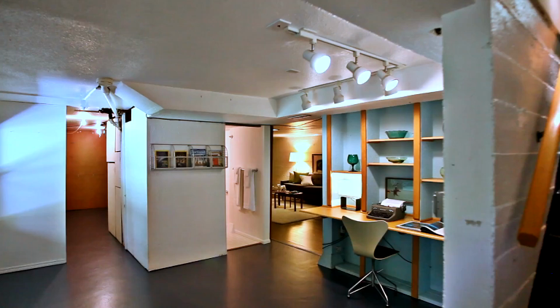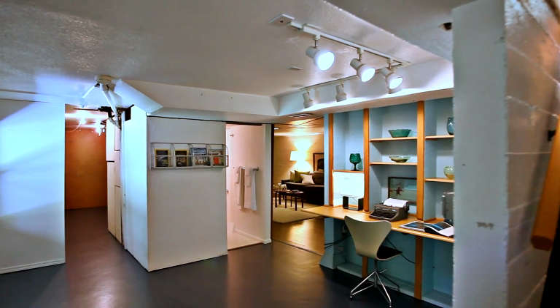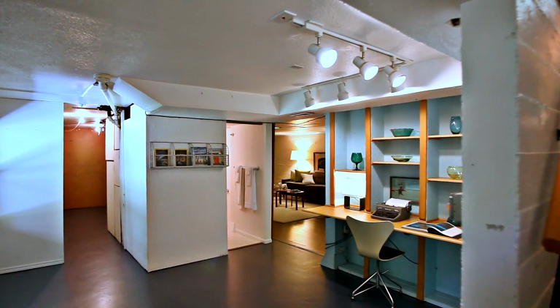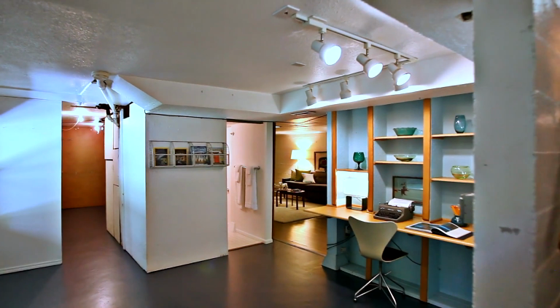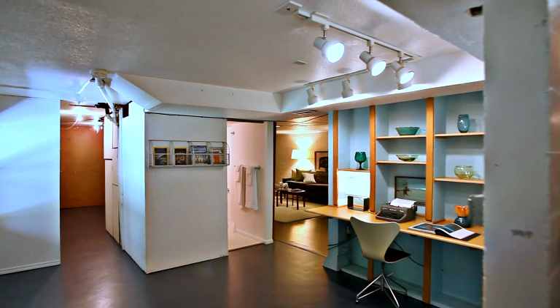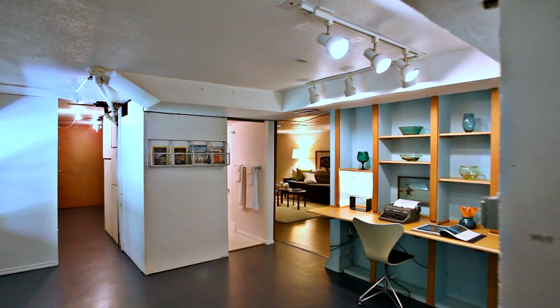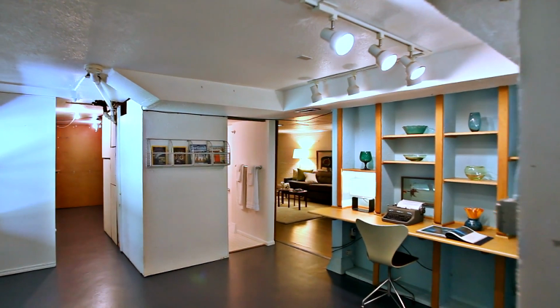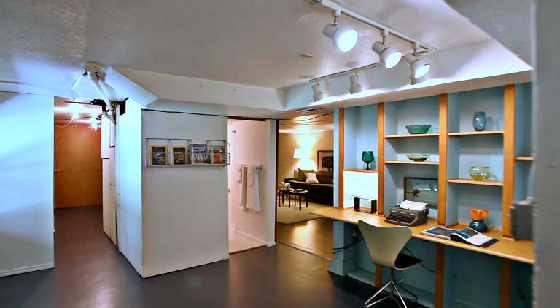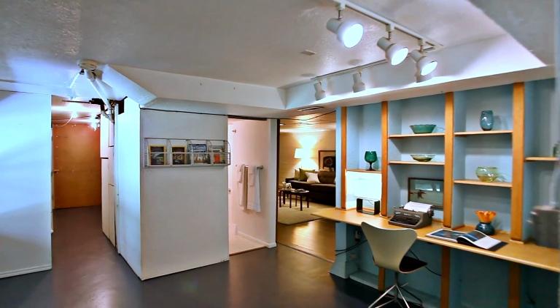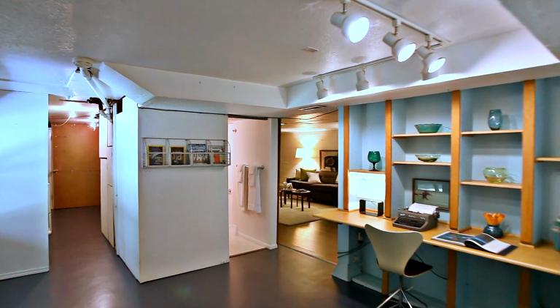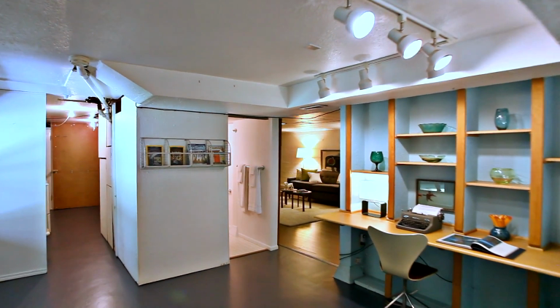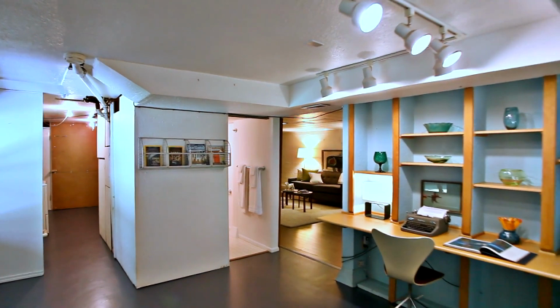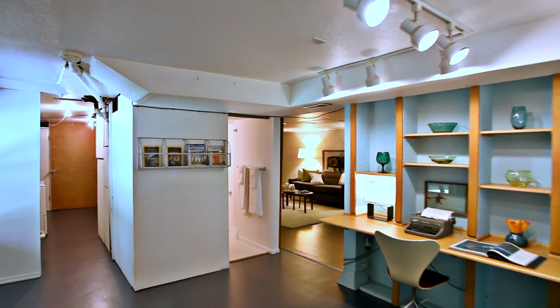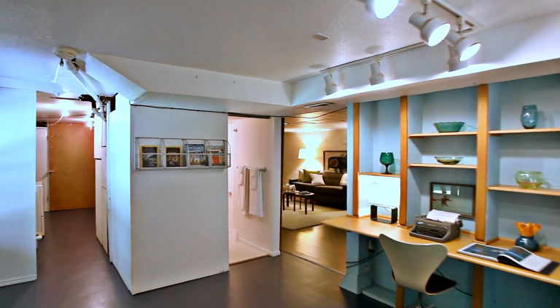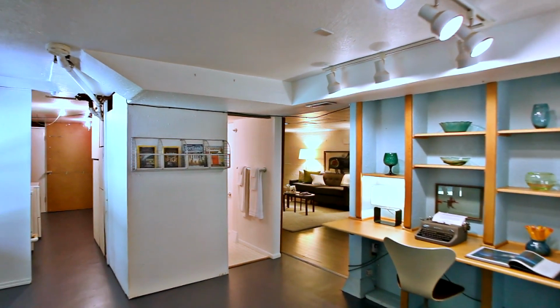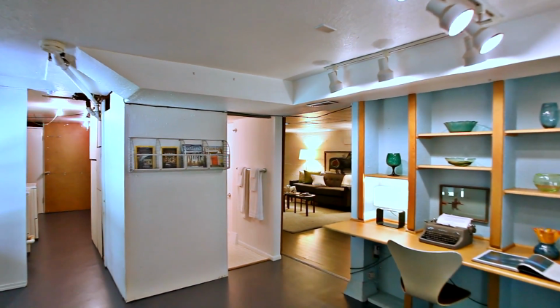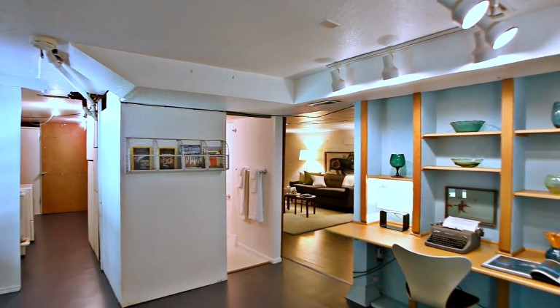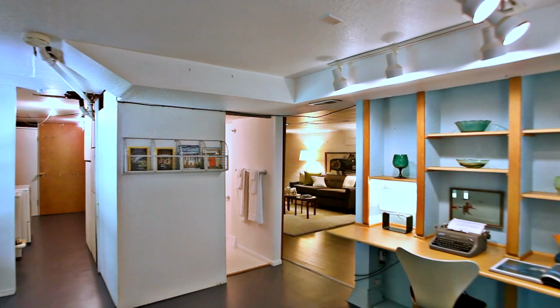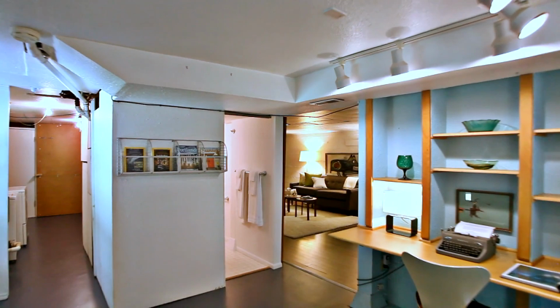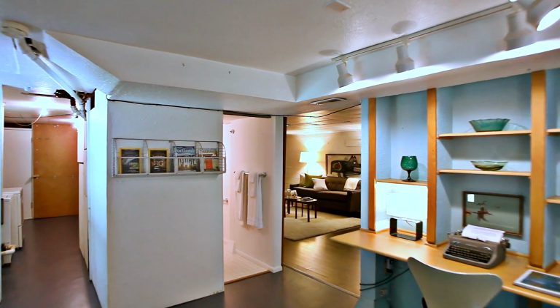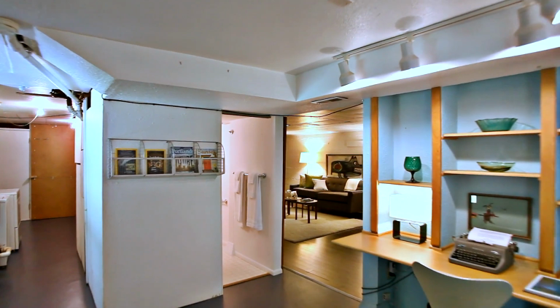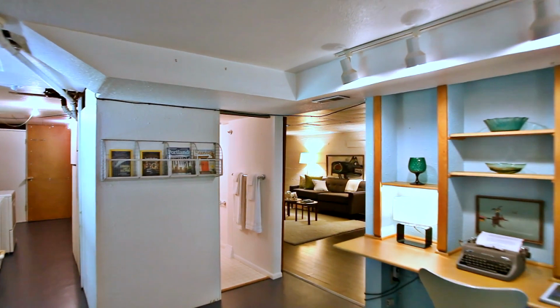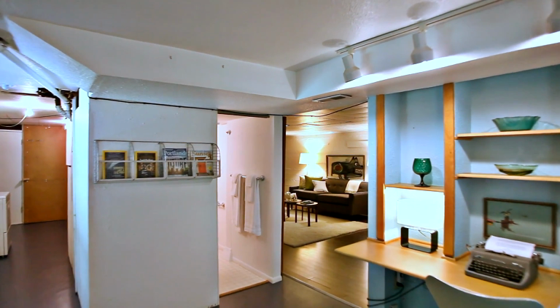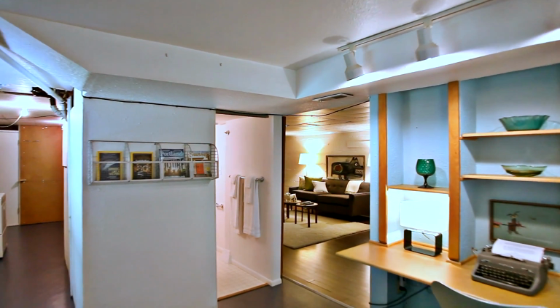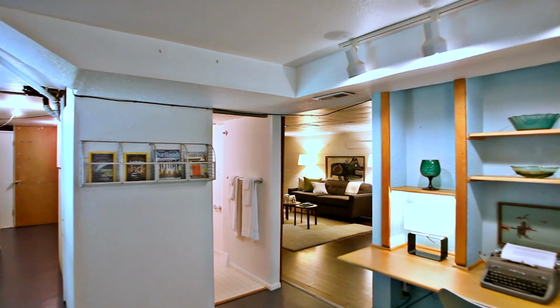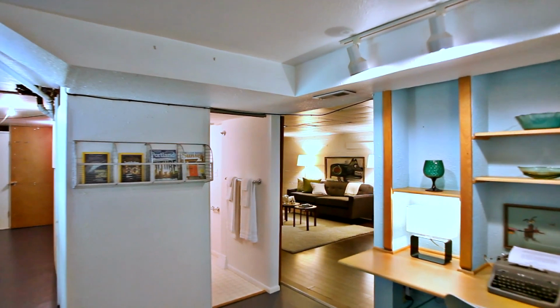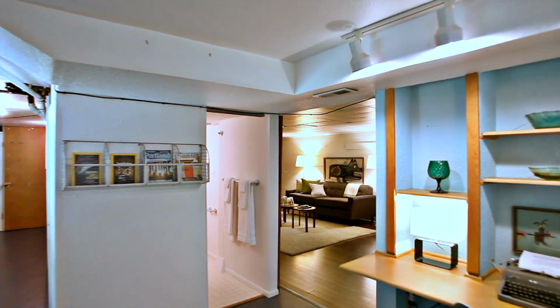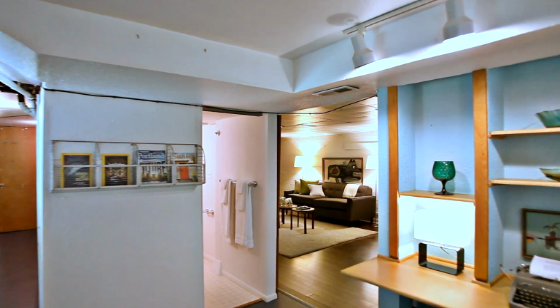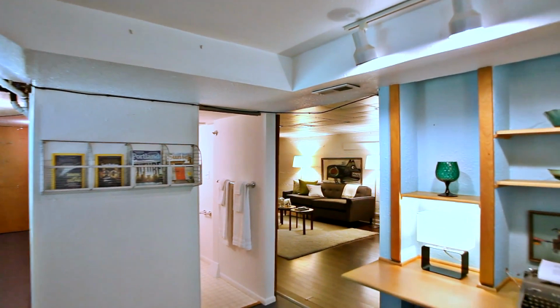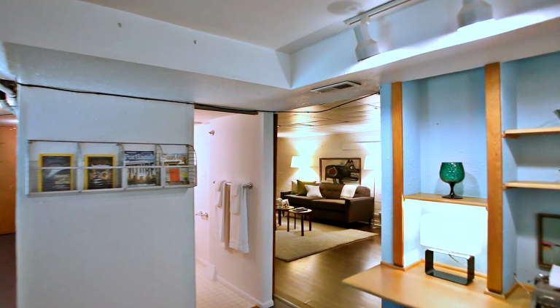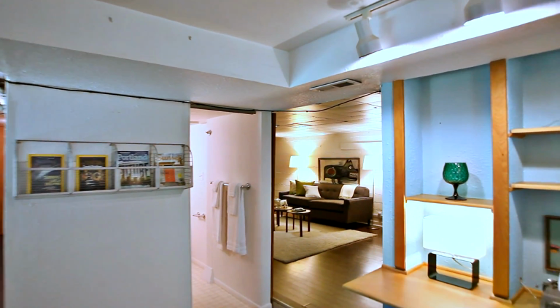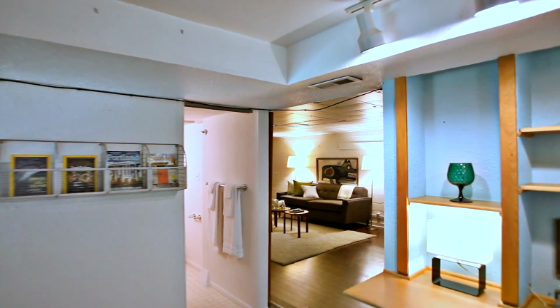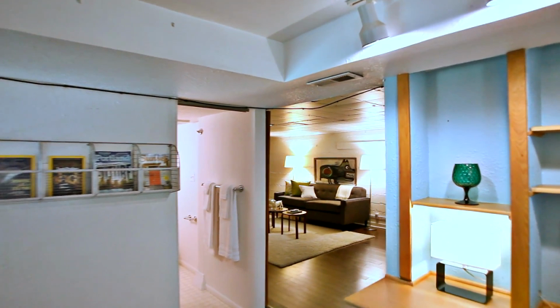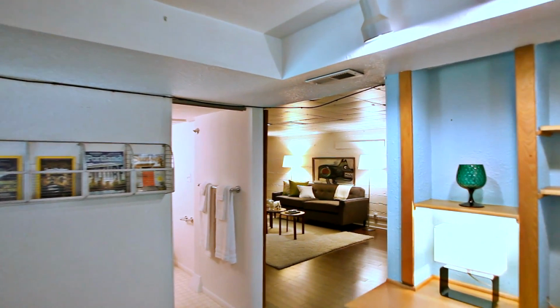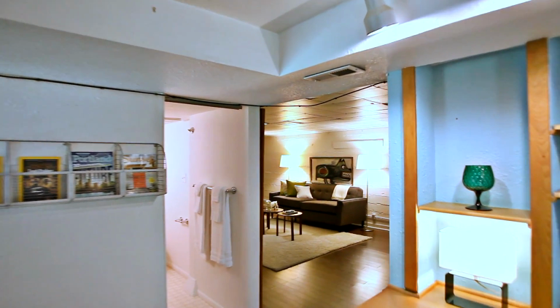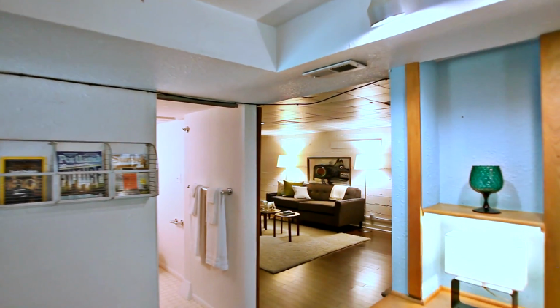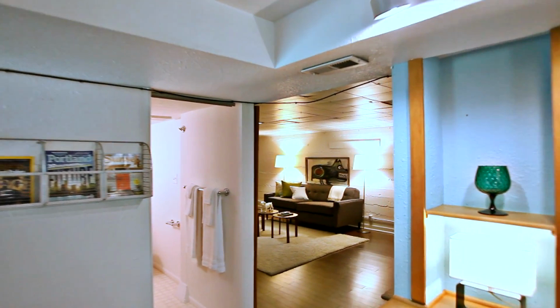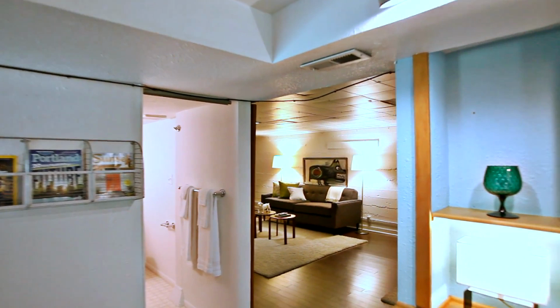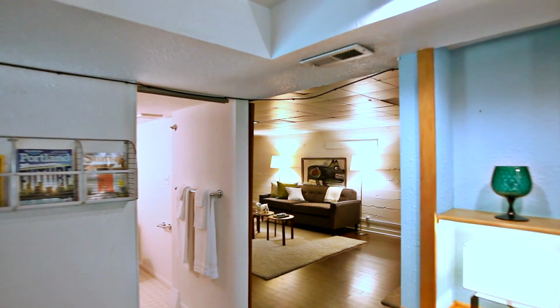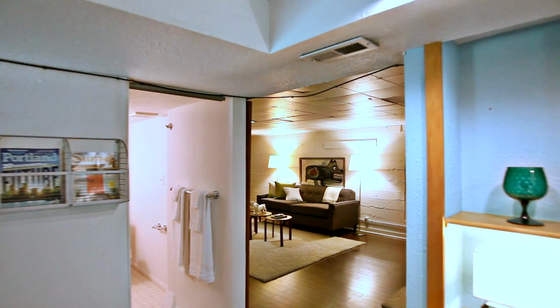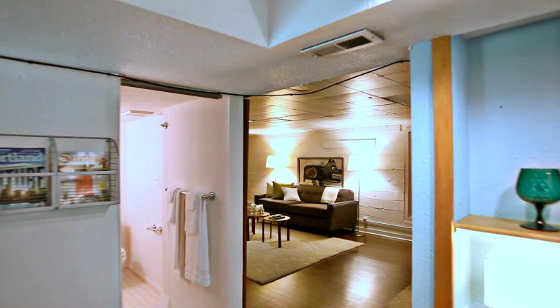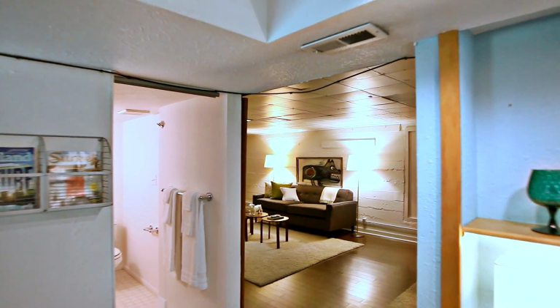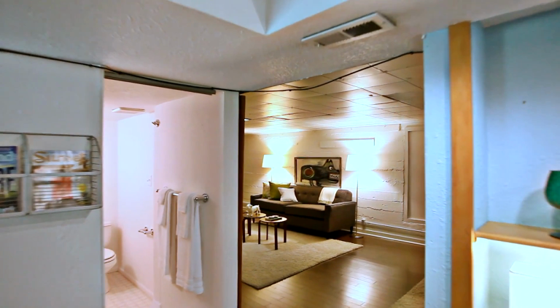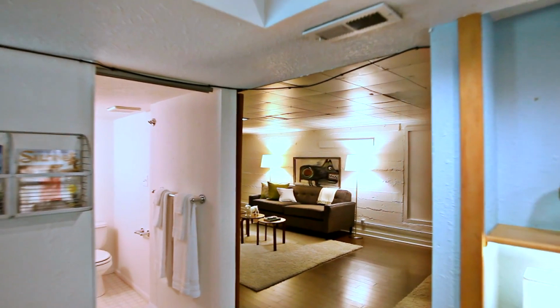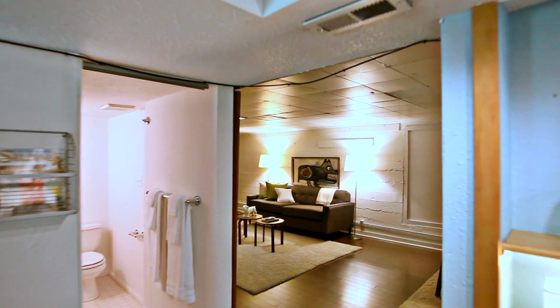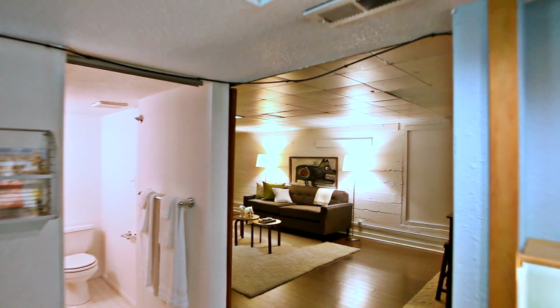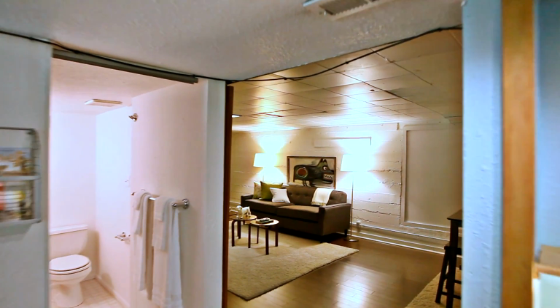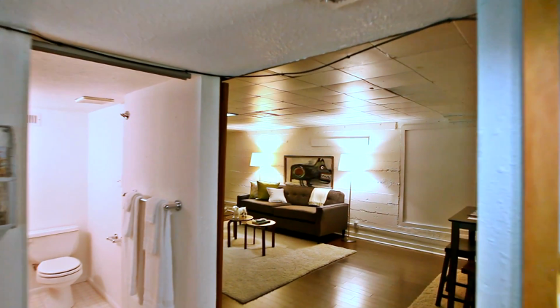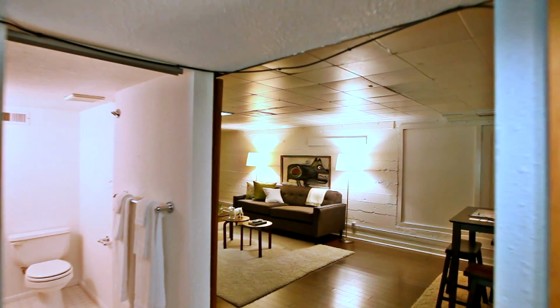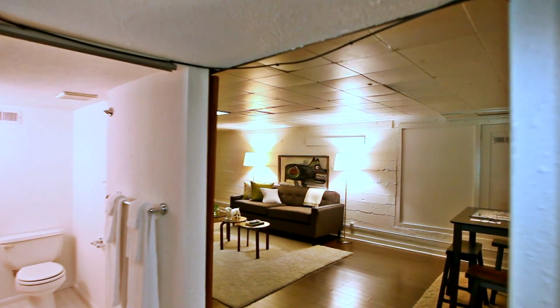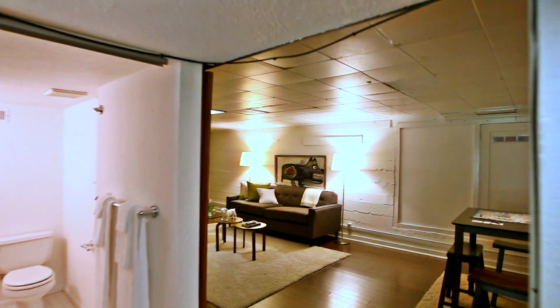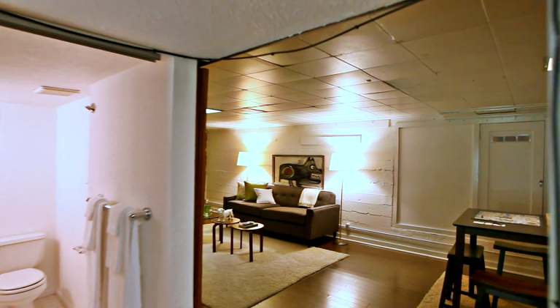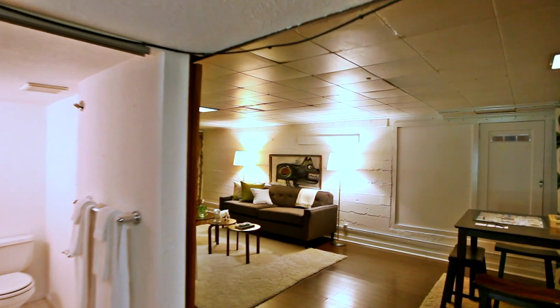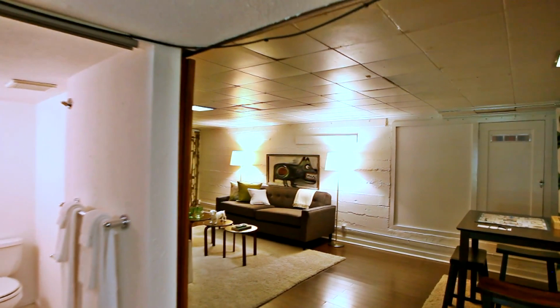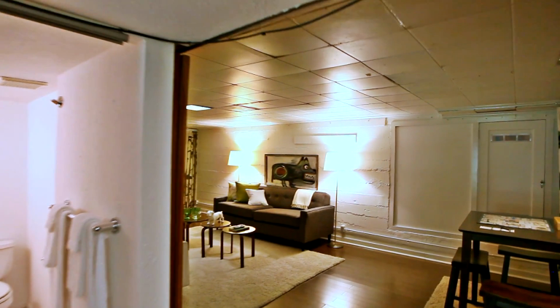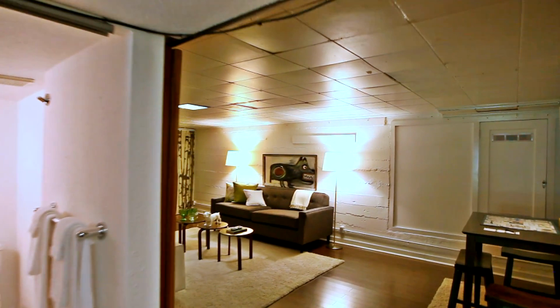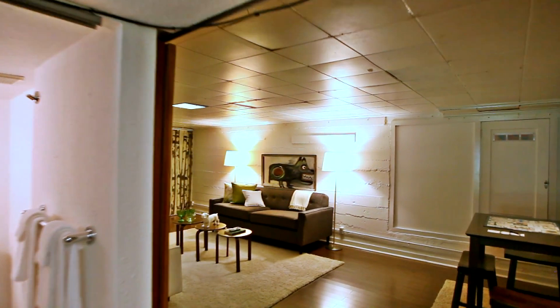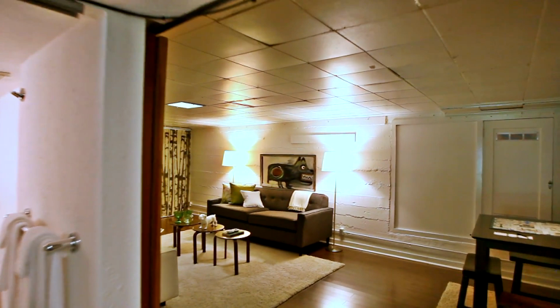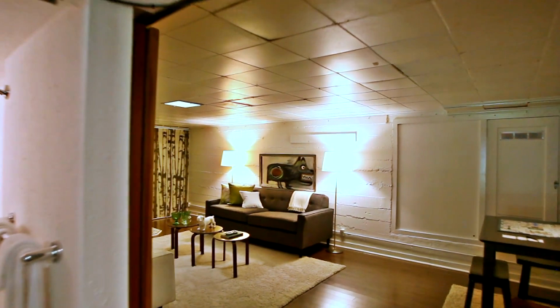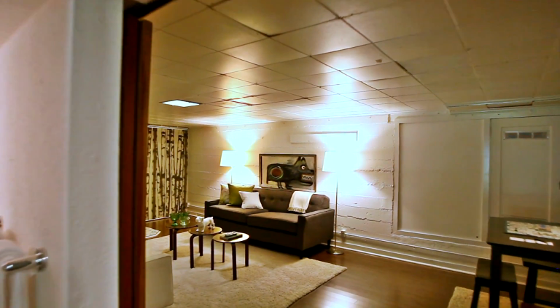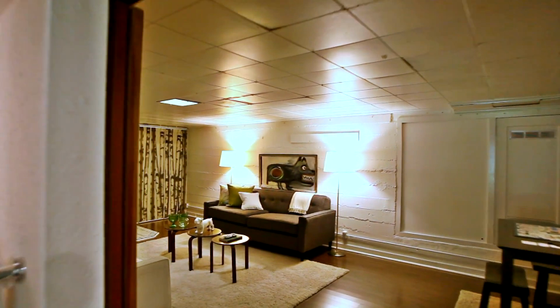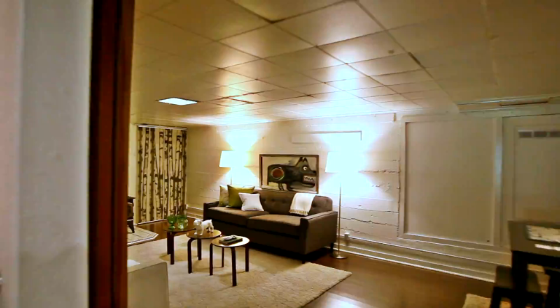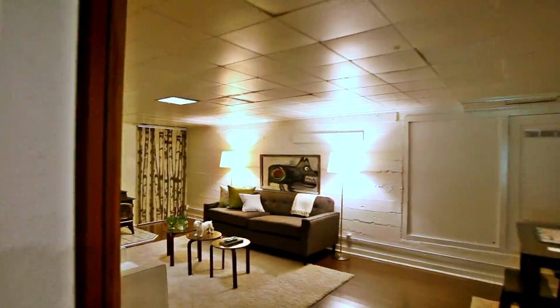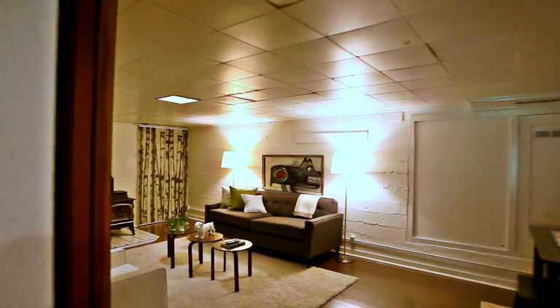On the lower level, you'll find an office space which opens to the large family room, a bath, tons of storage, and access to the patio and yard.